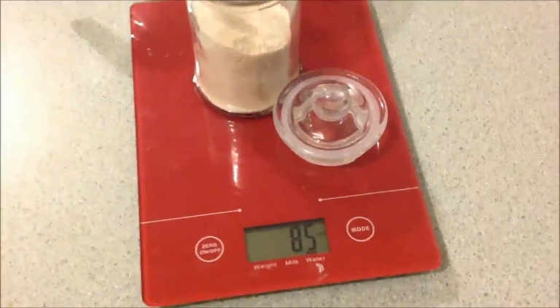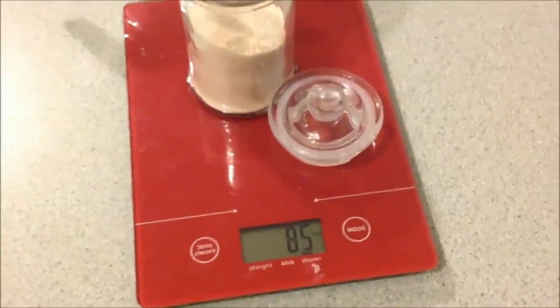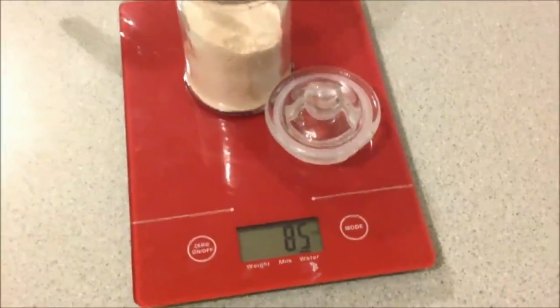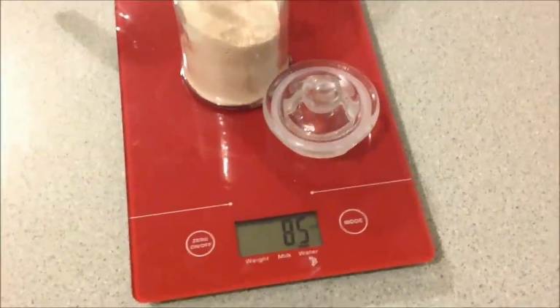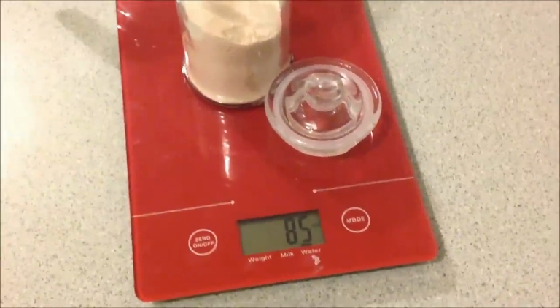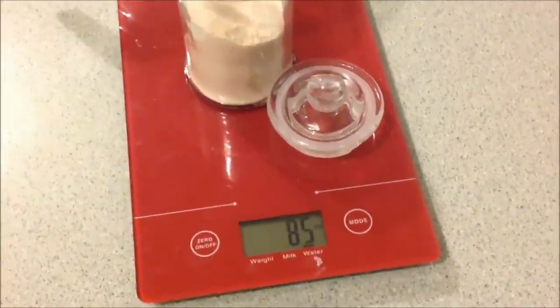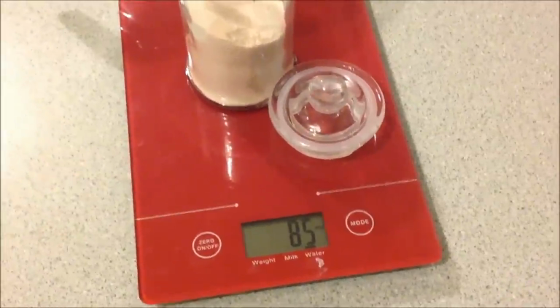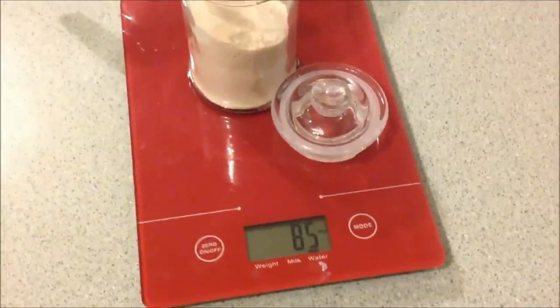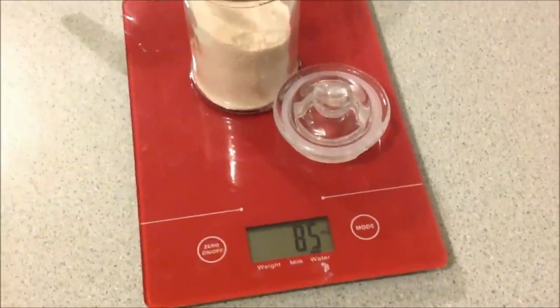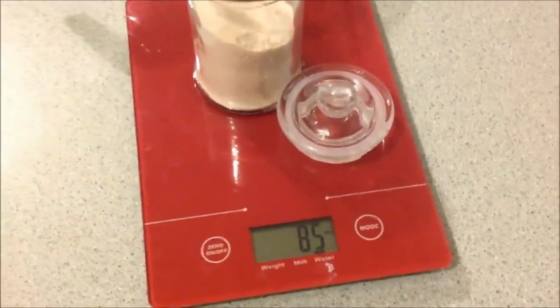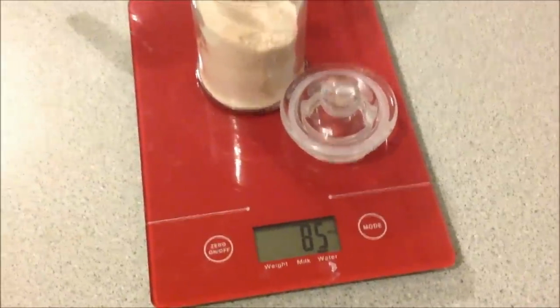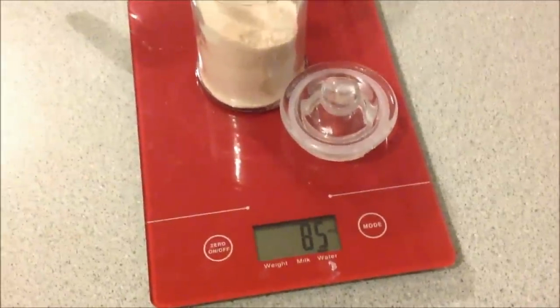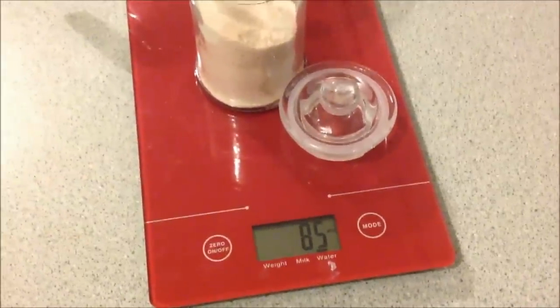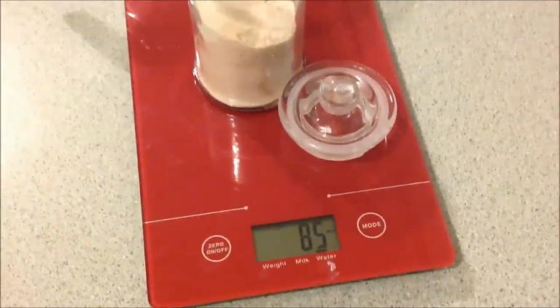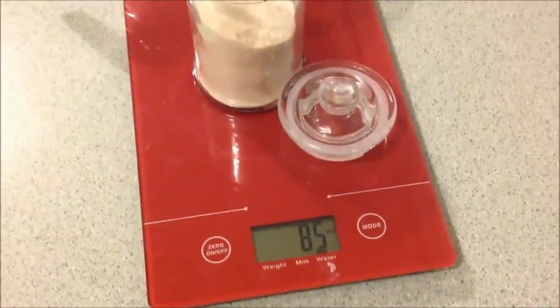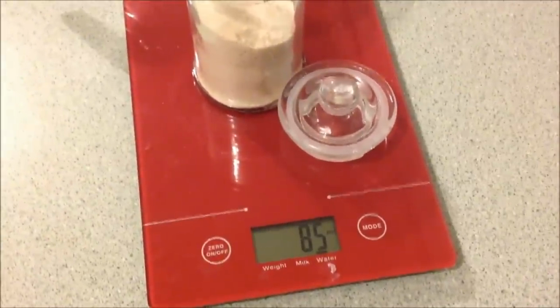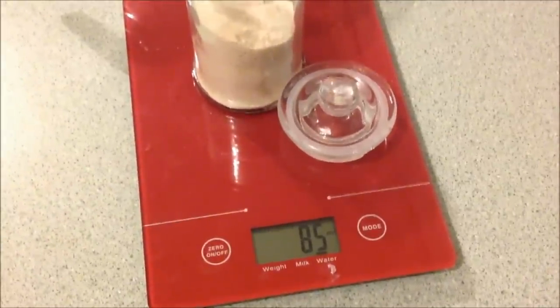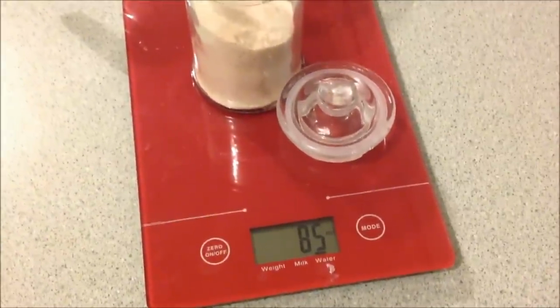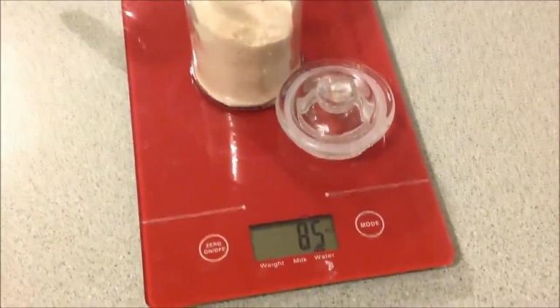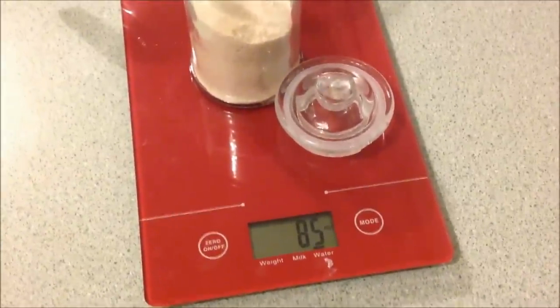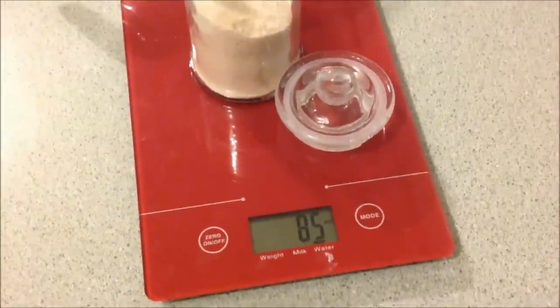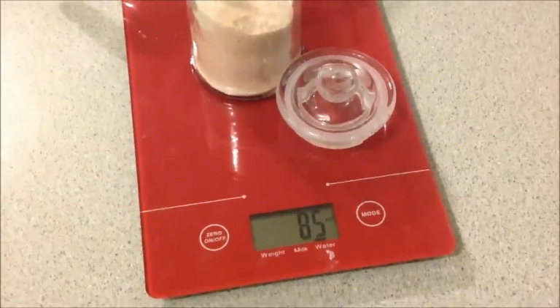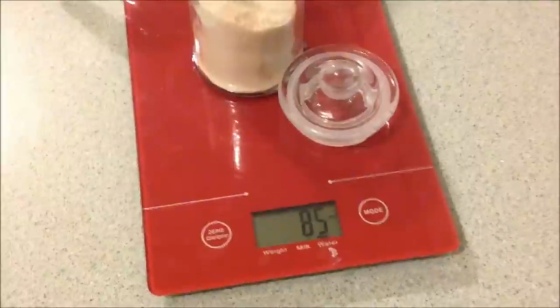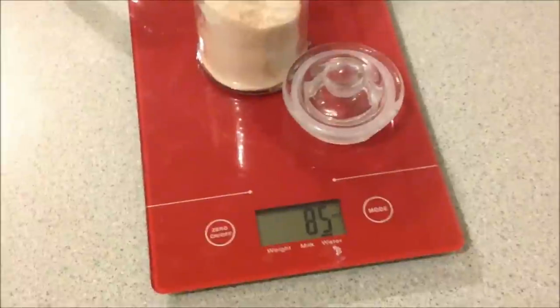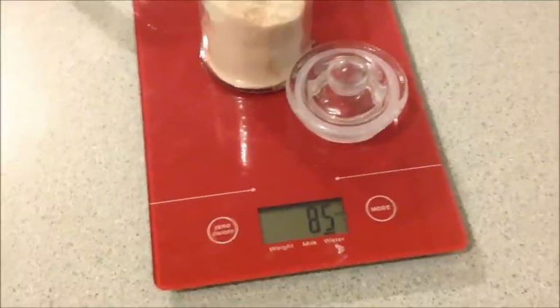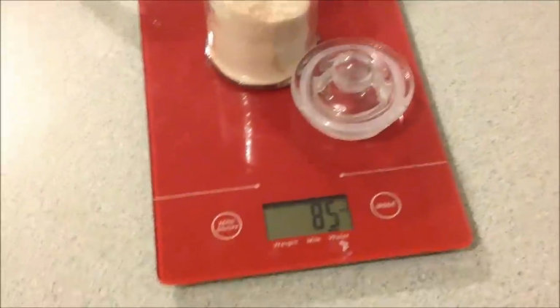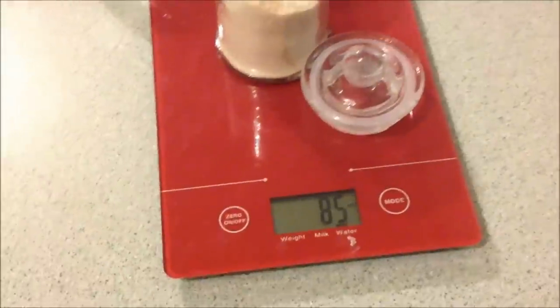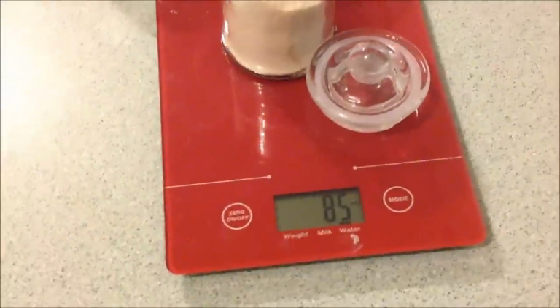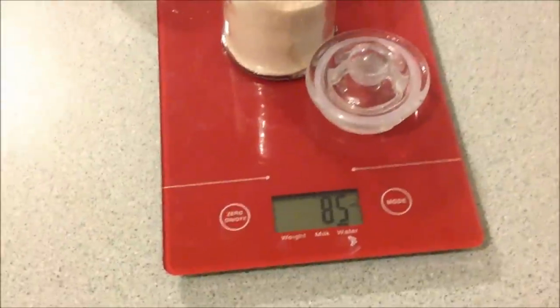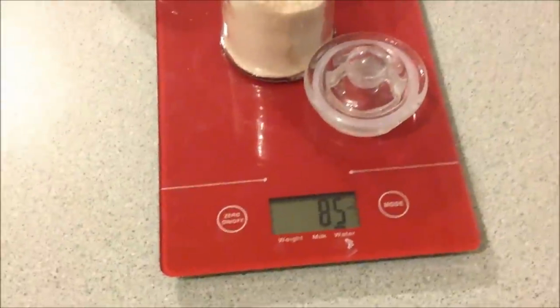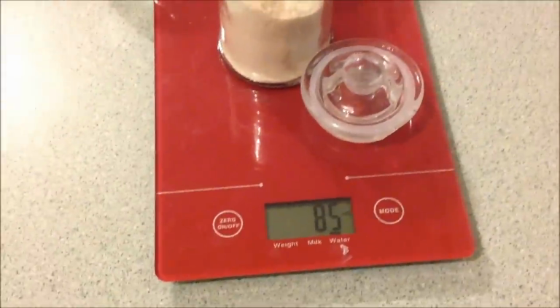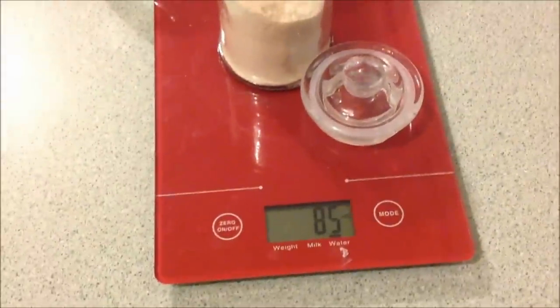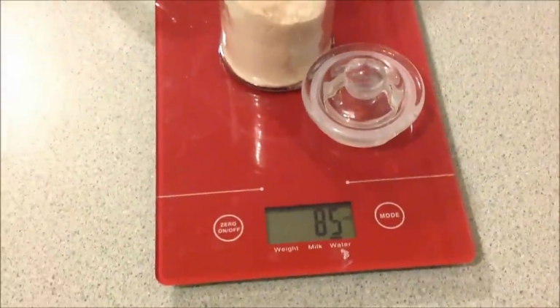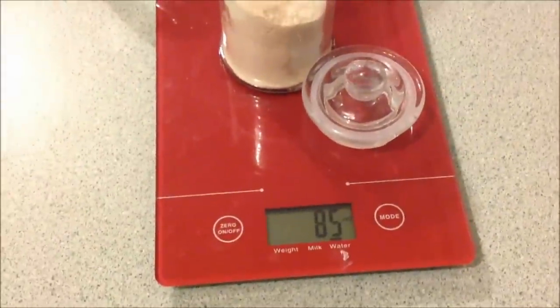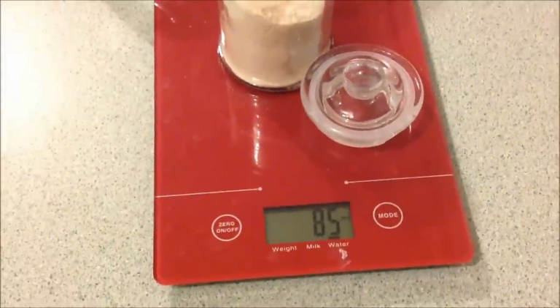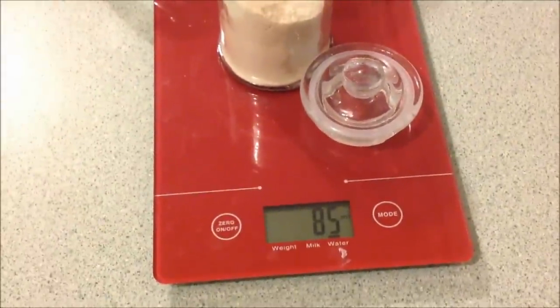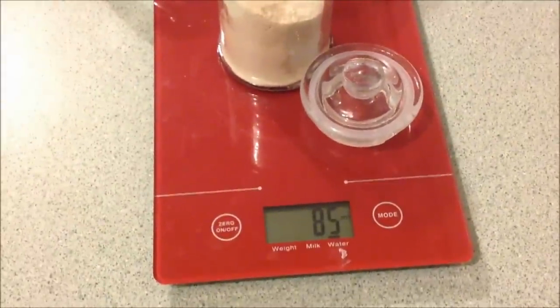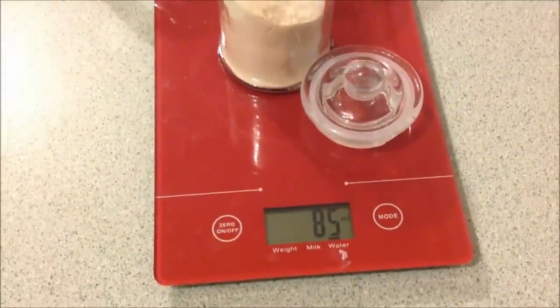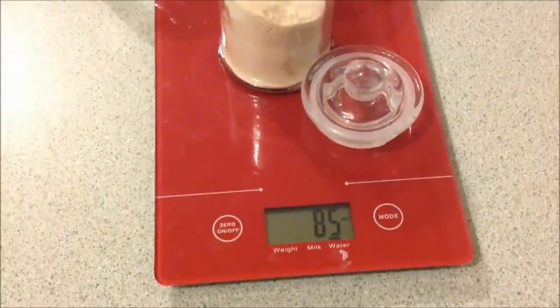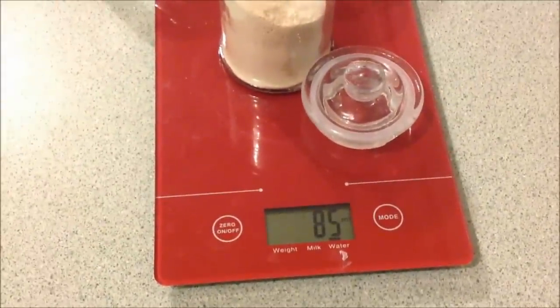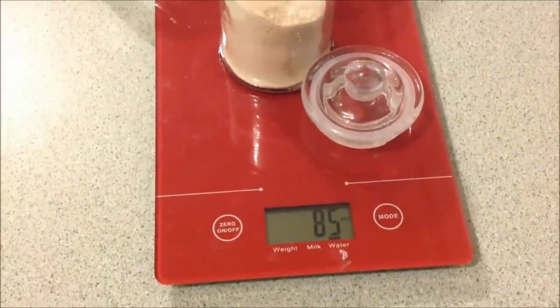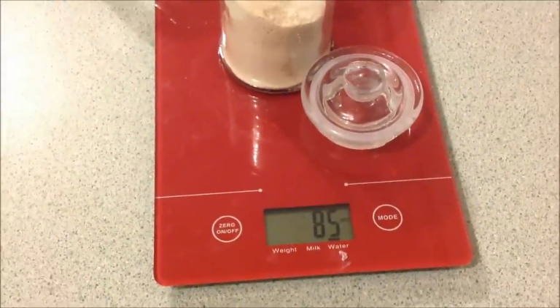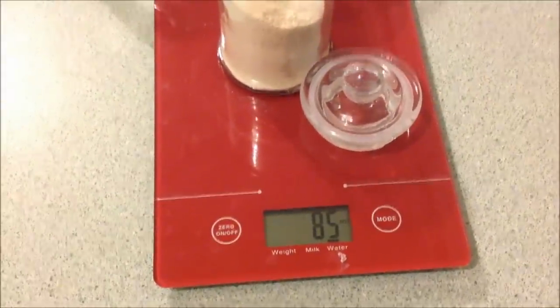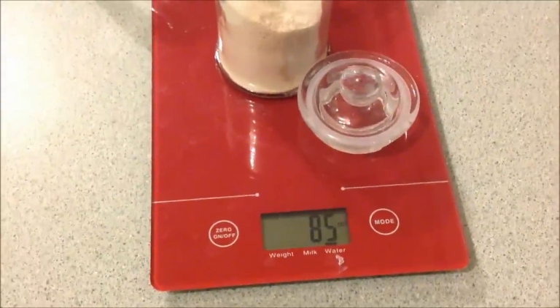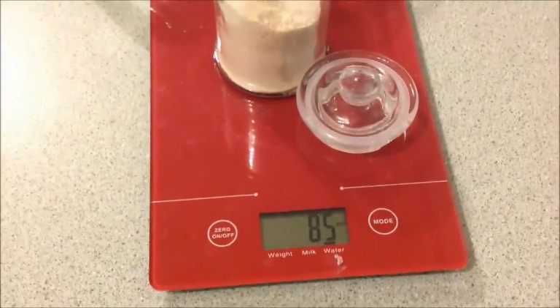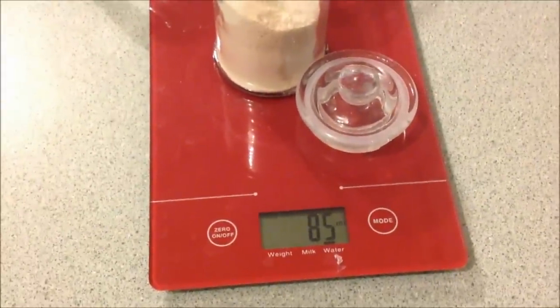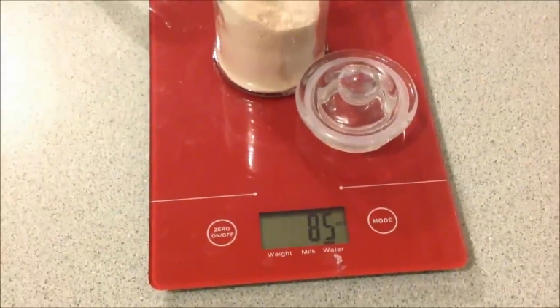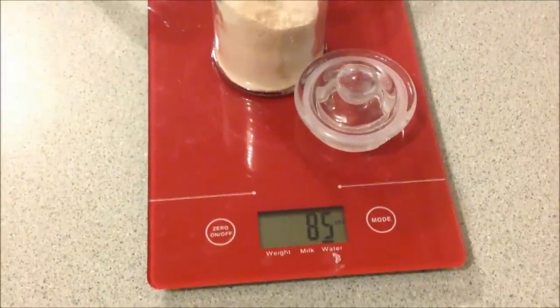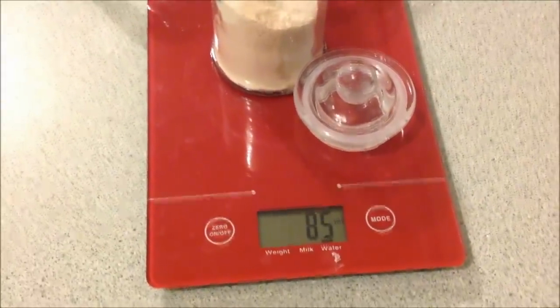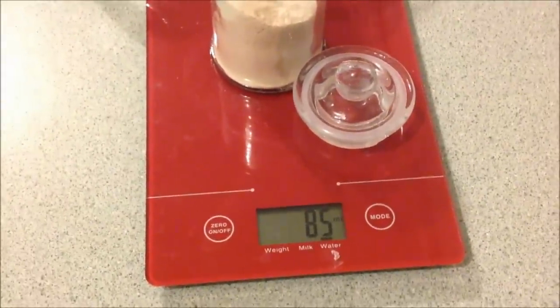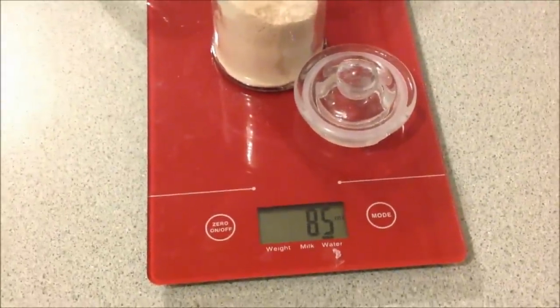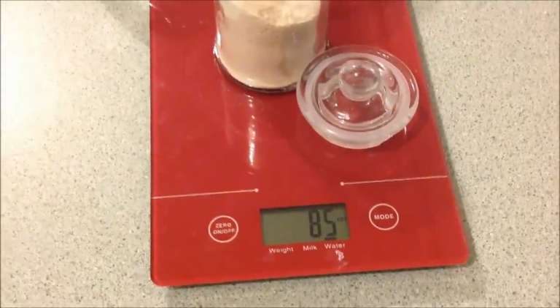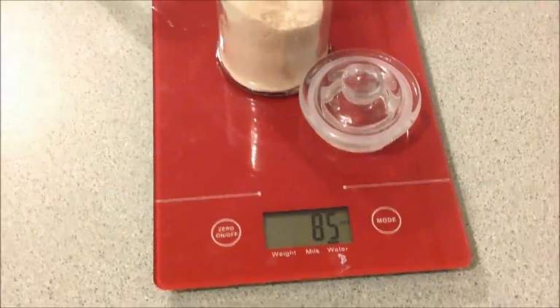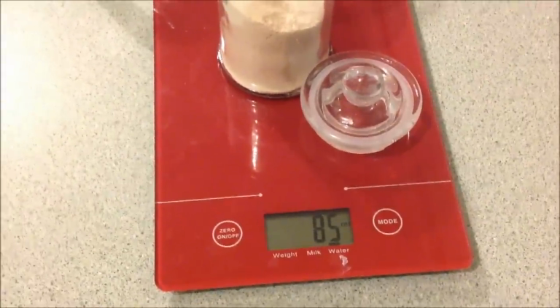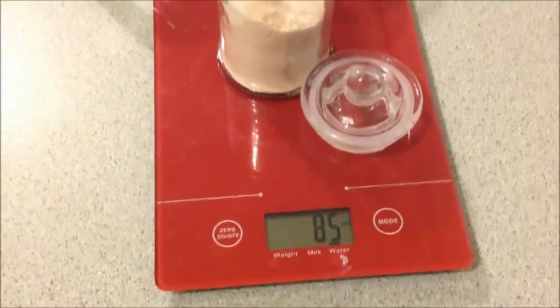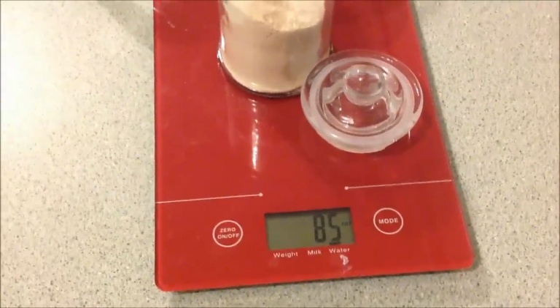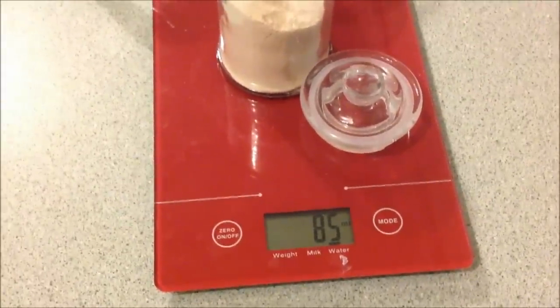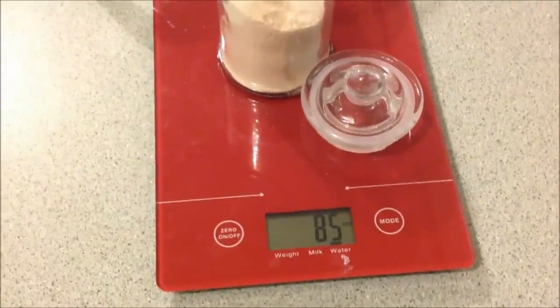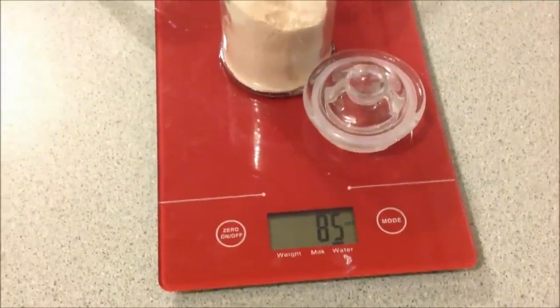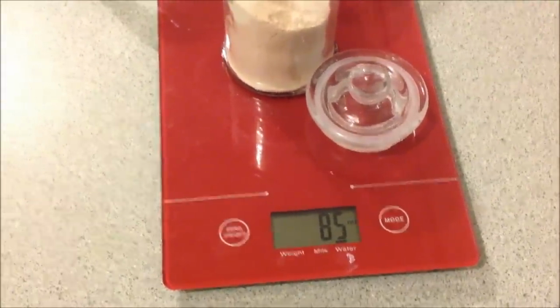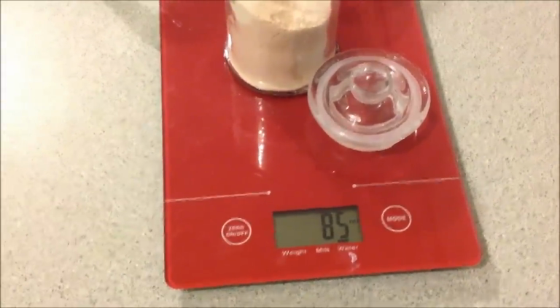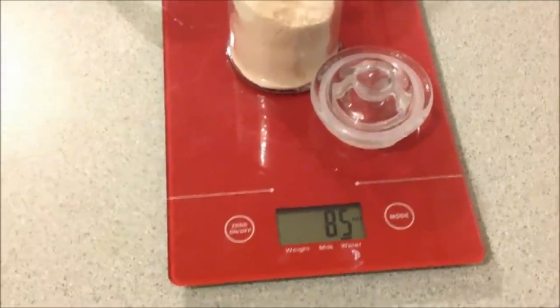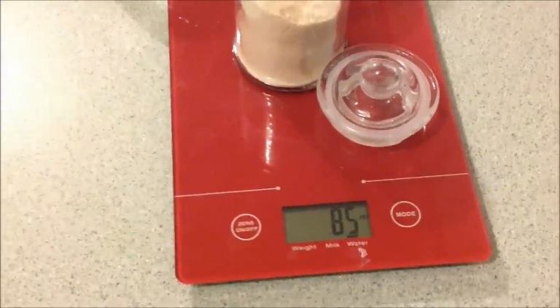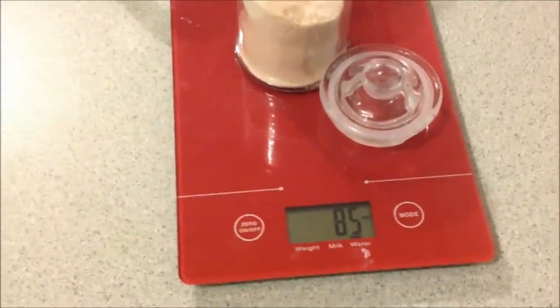Ignoring the dreadful sound of the dishwasher — there's the end result: 85 grams.